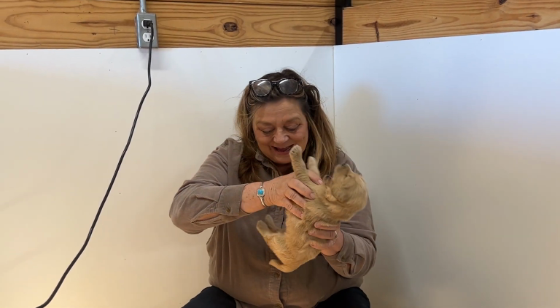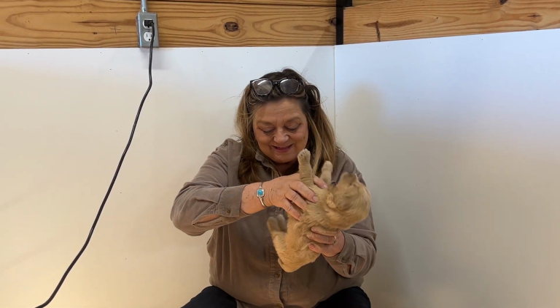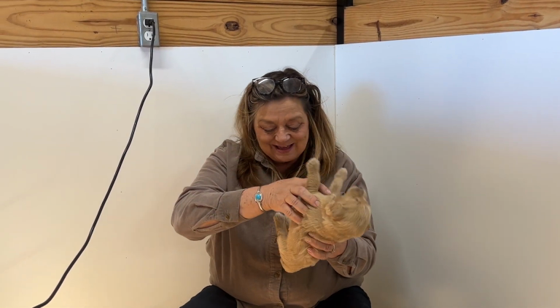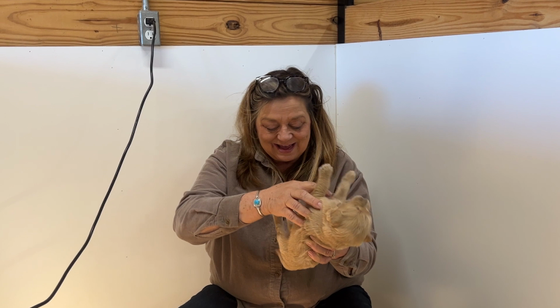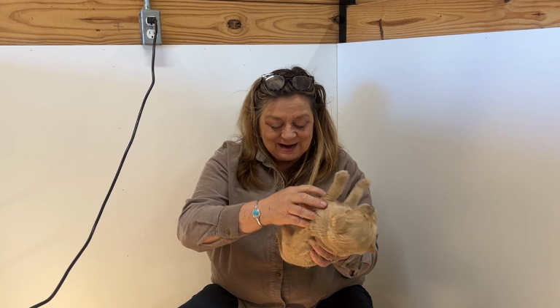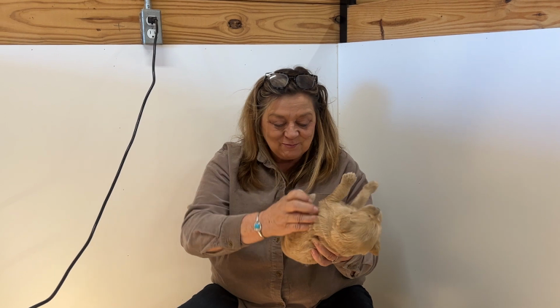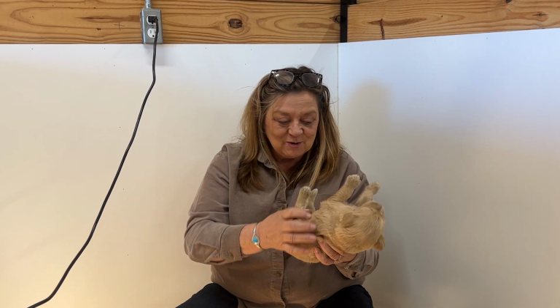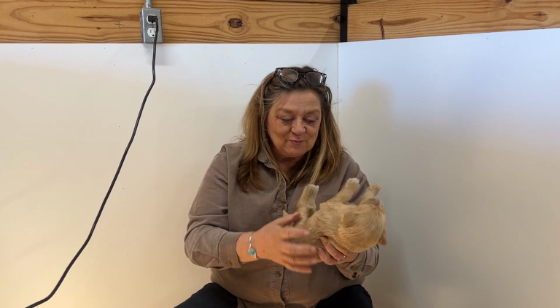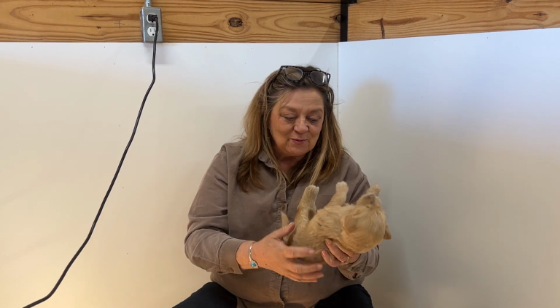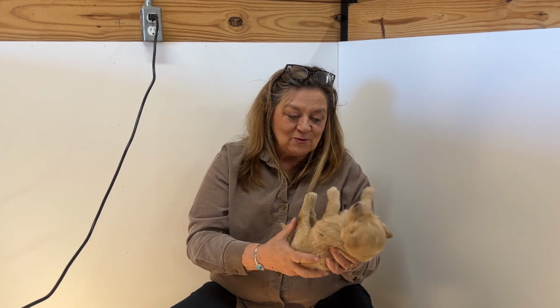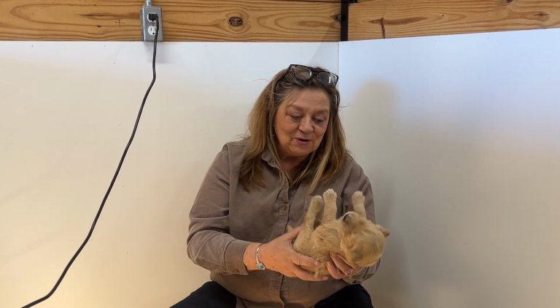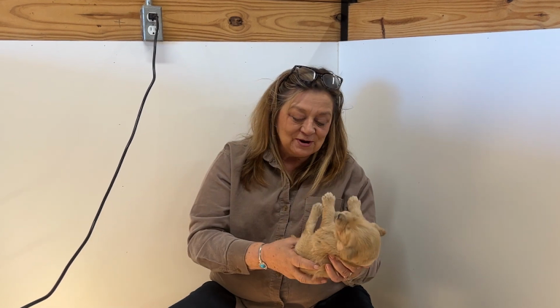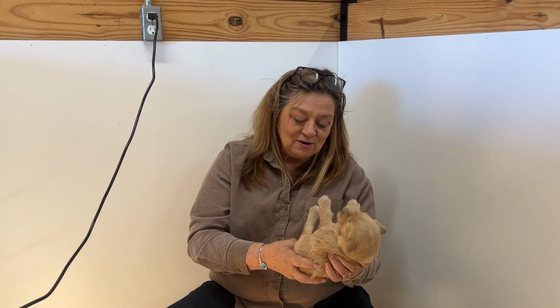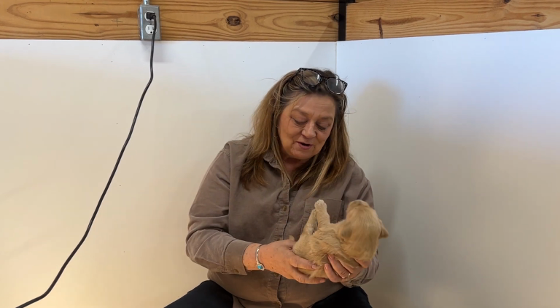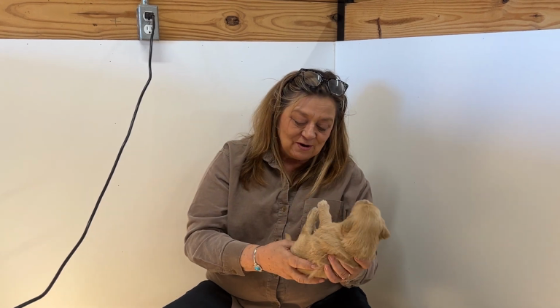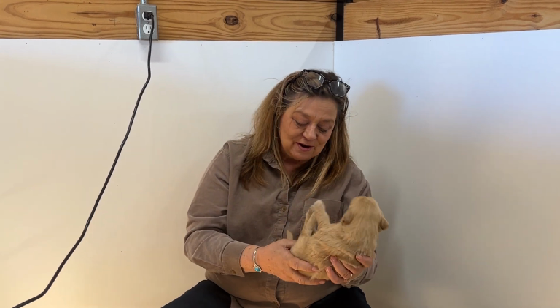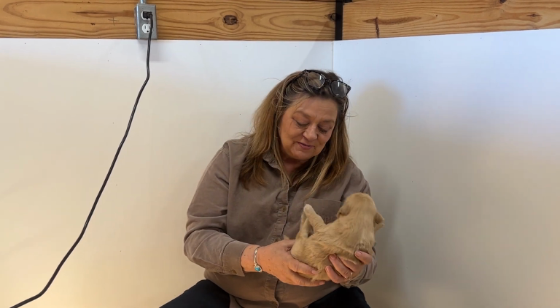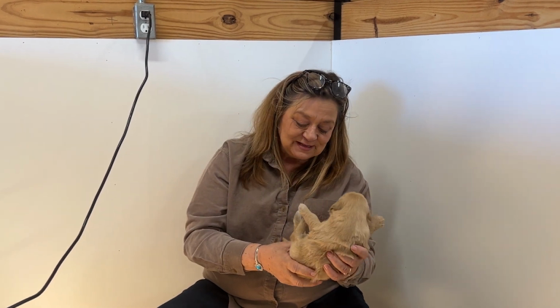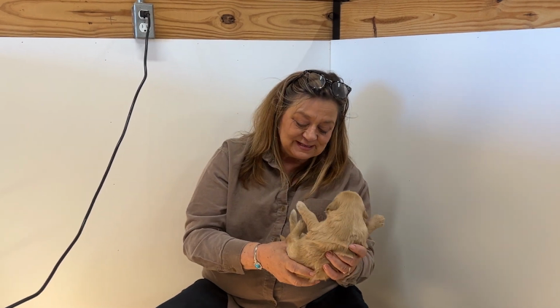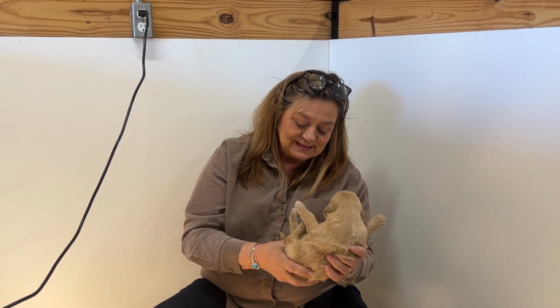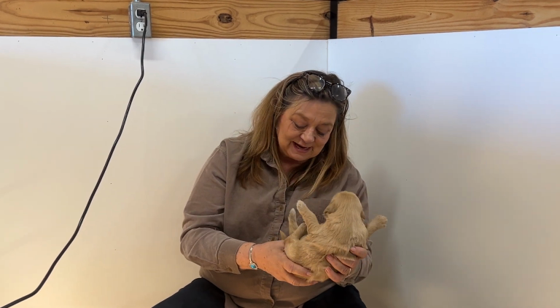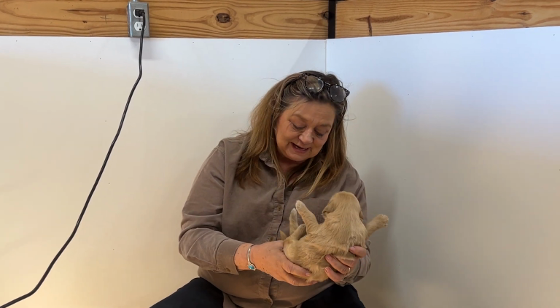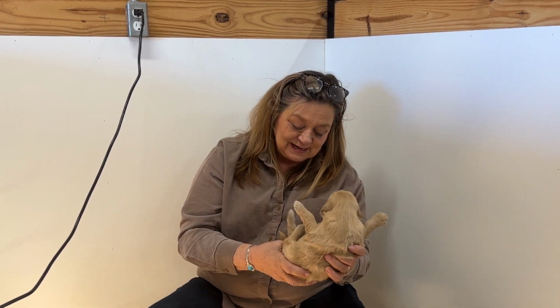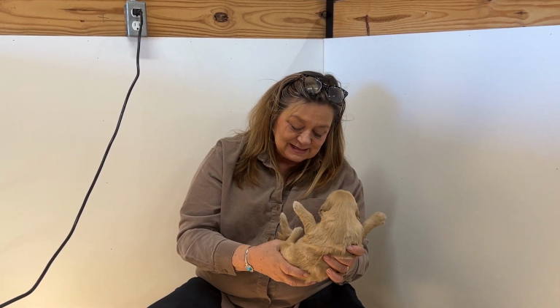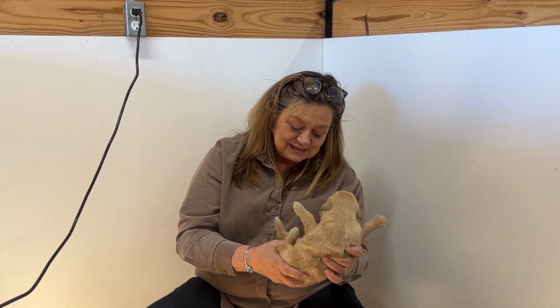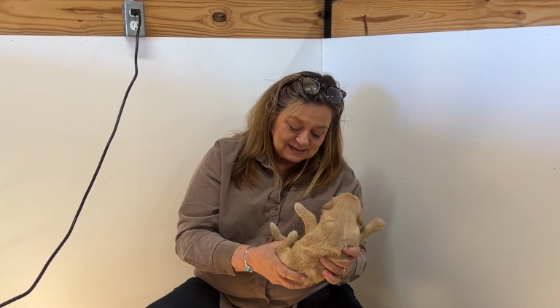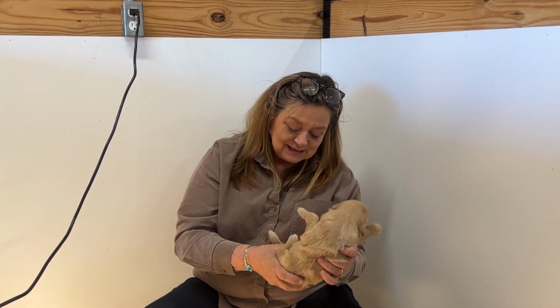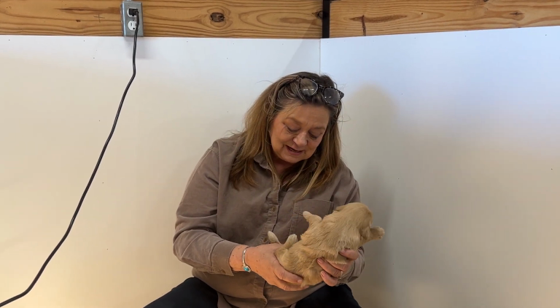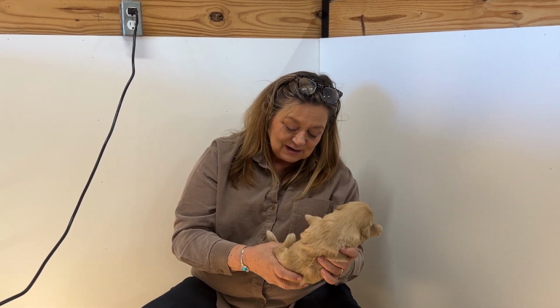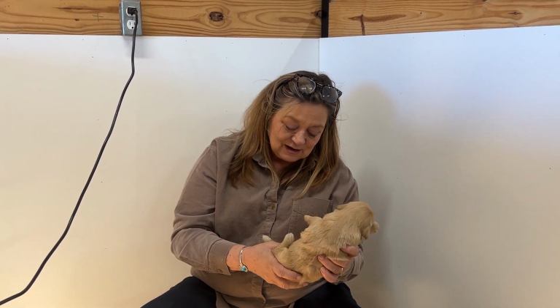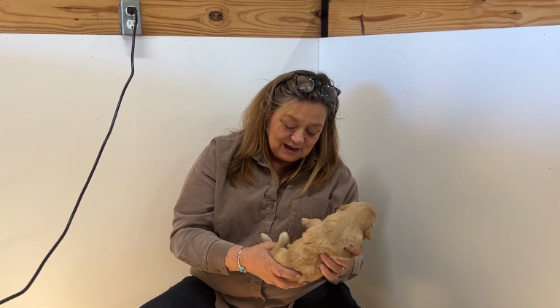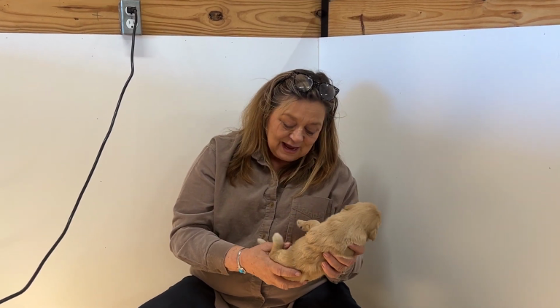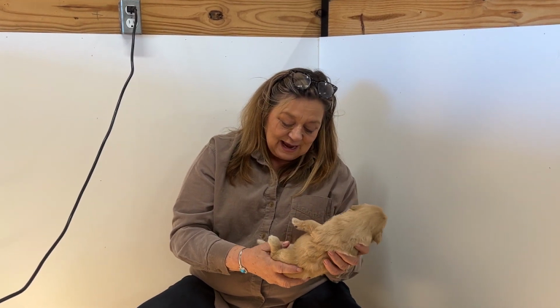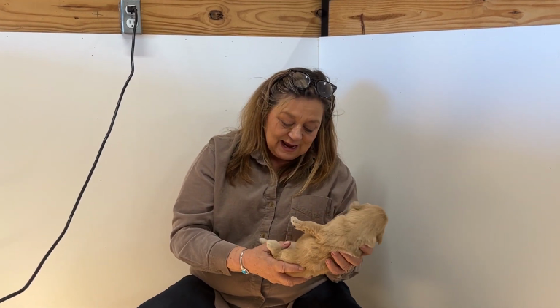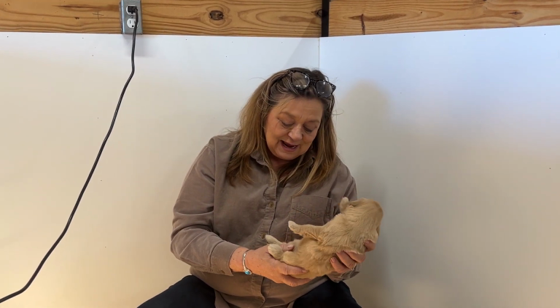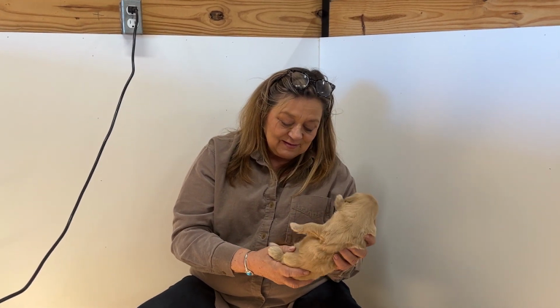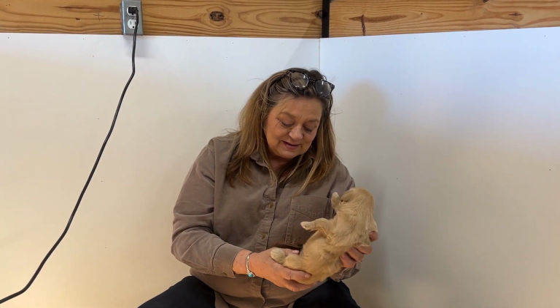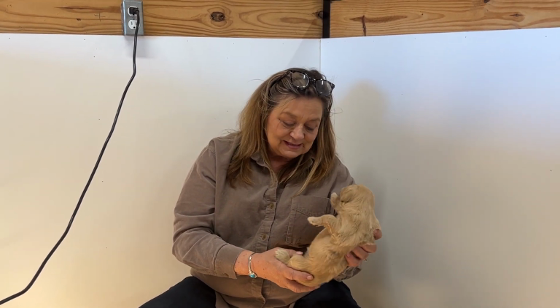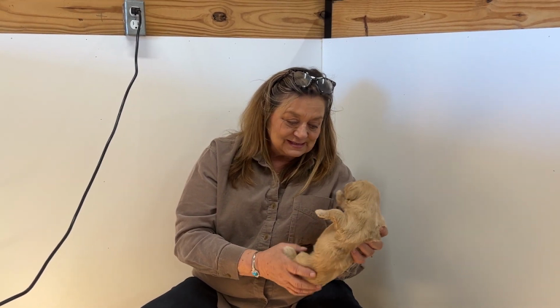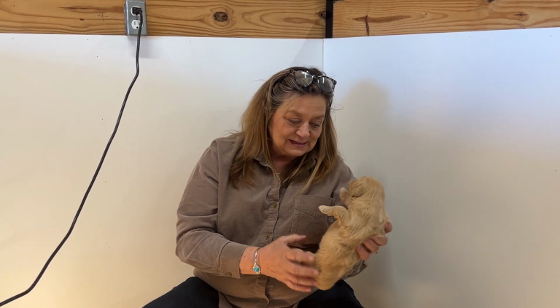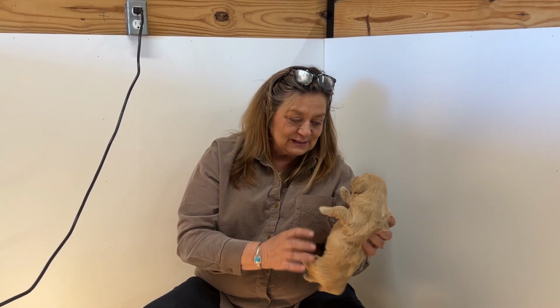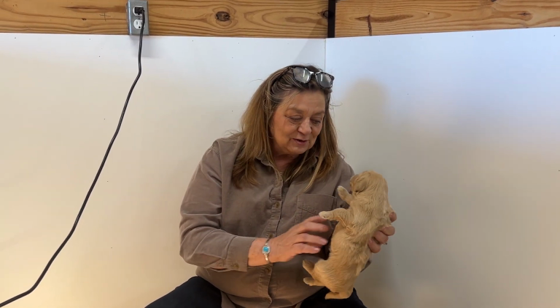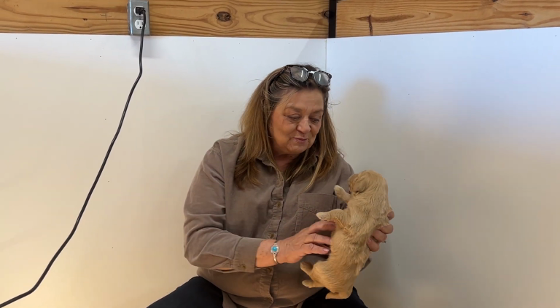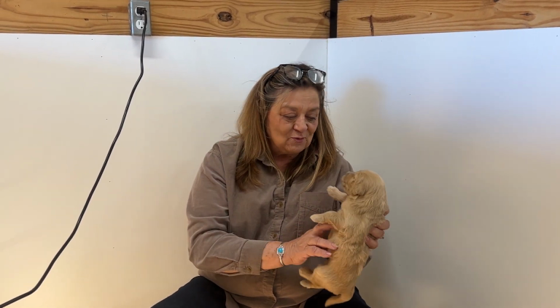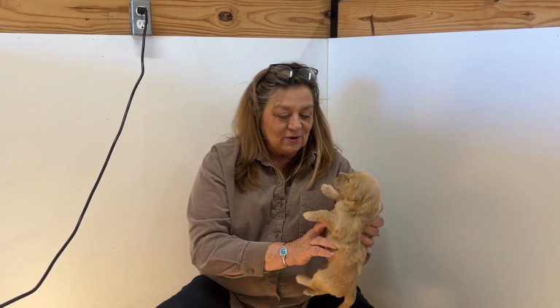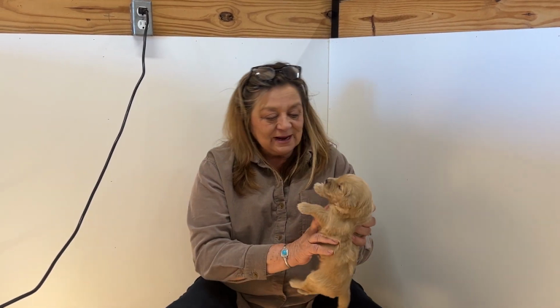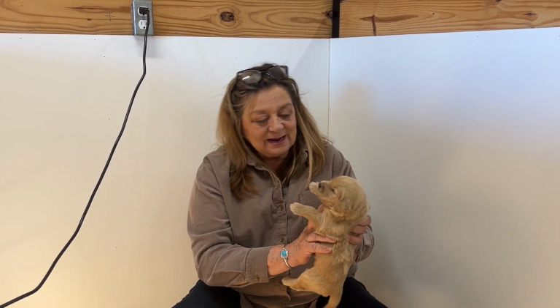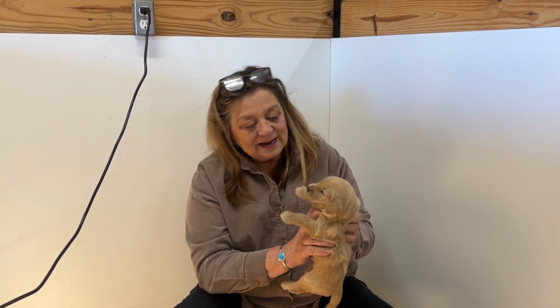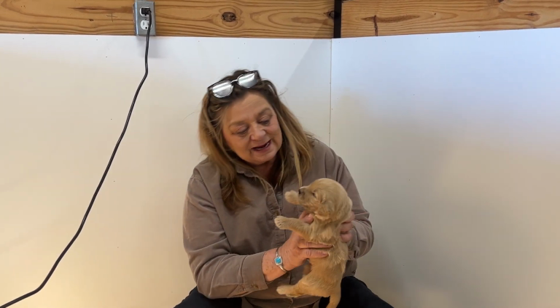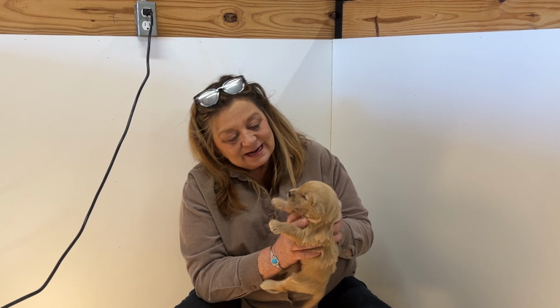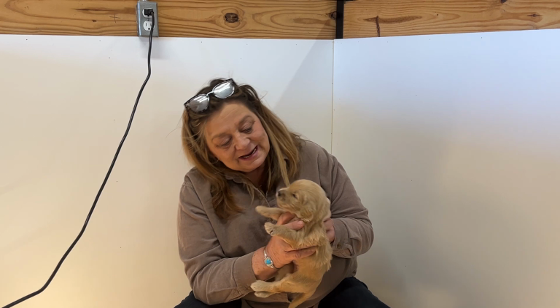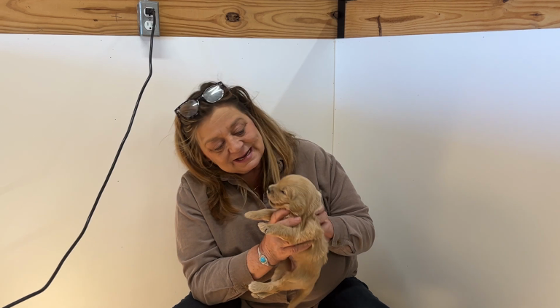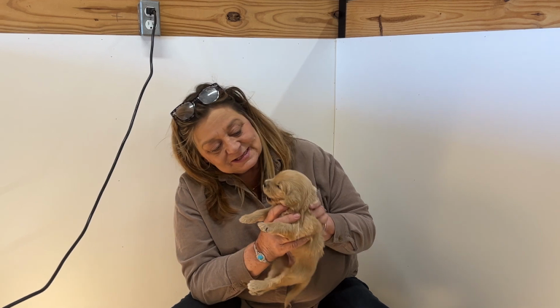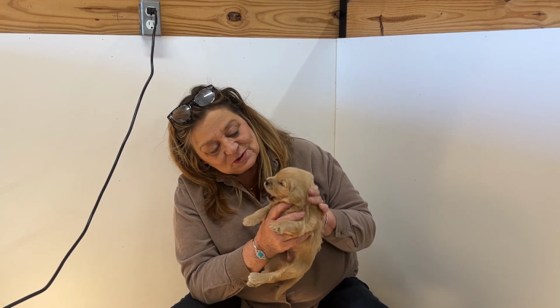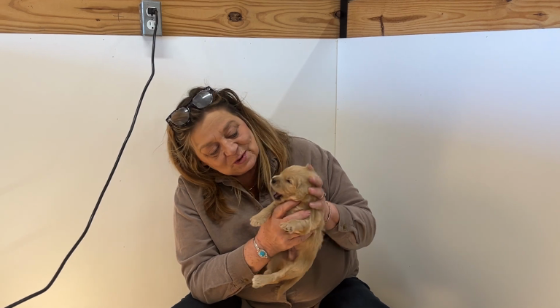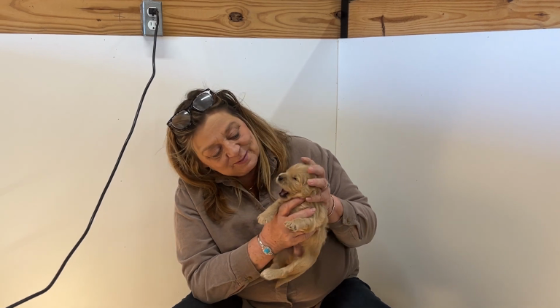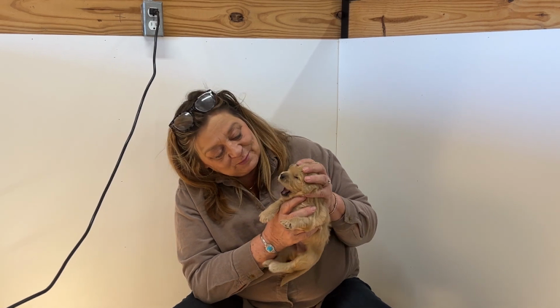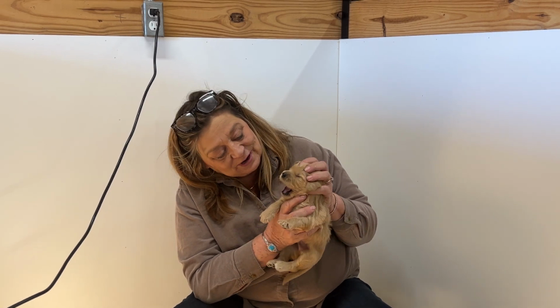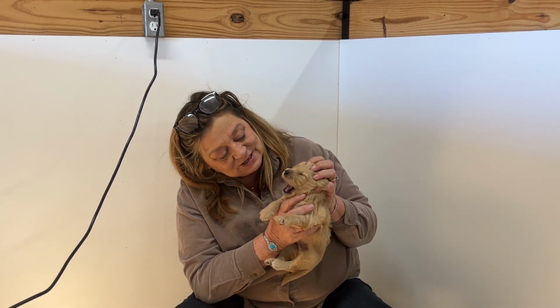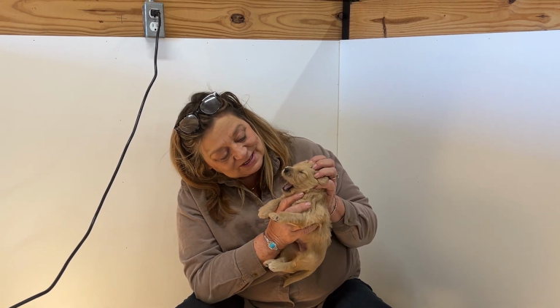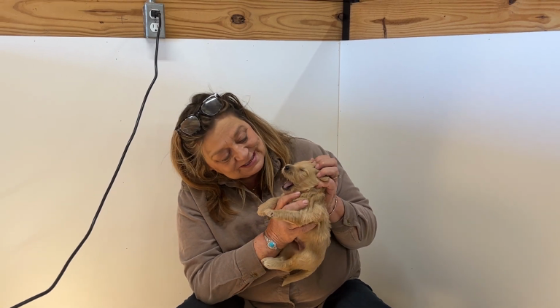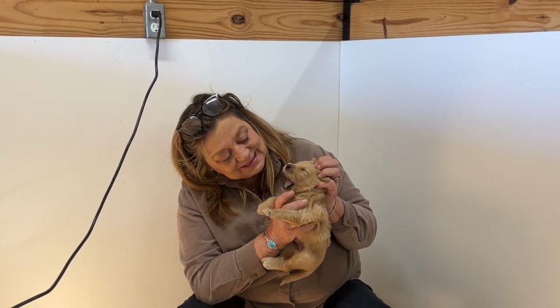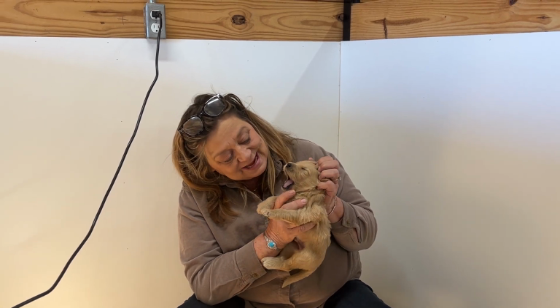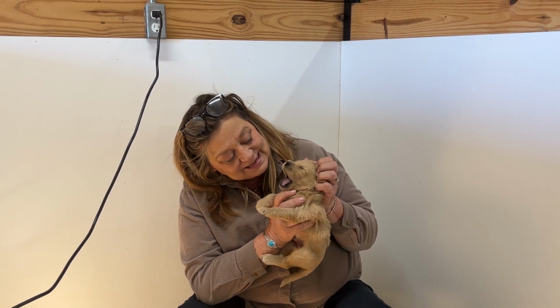They were born on the 2nd, and this is a little boy, and he is quite precious.